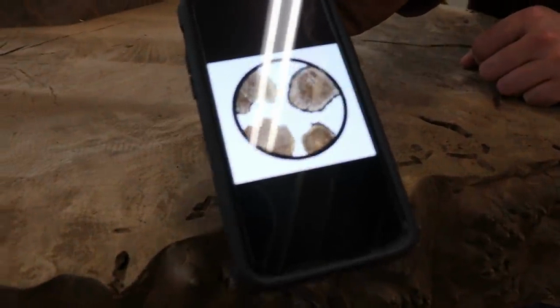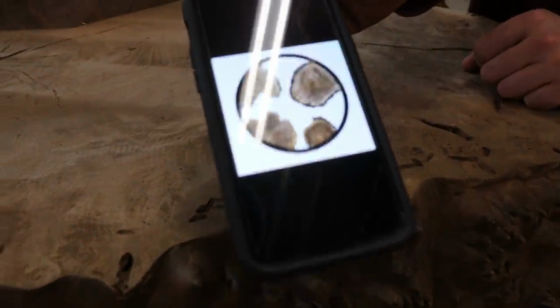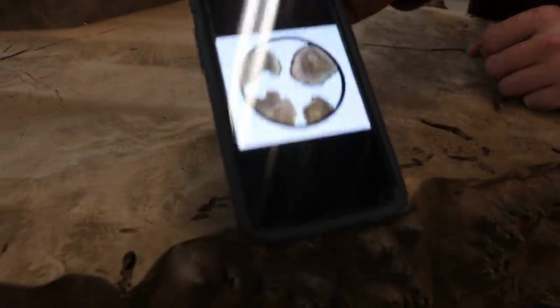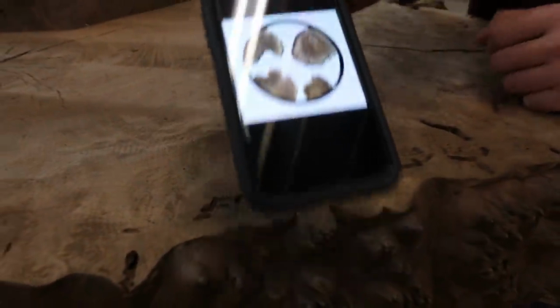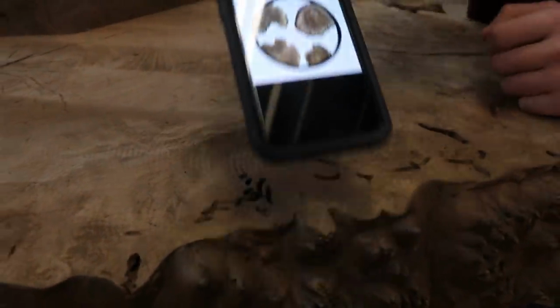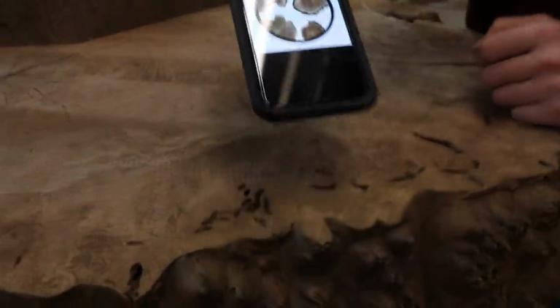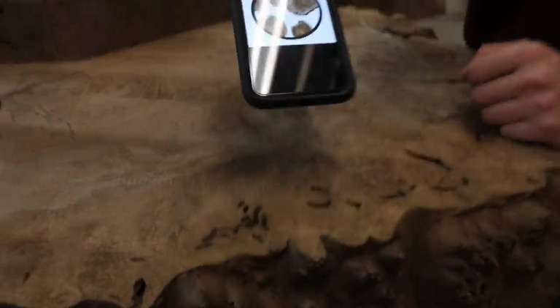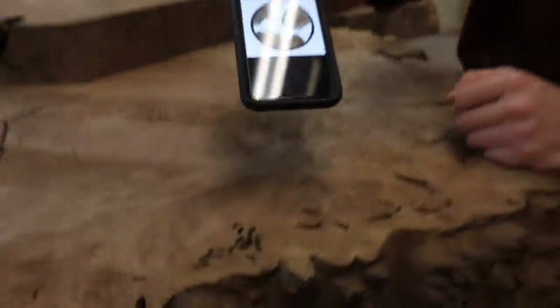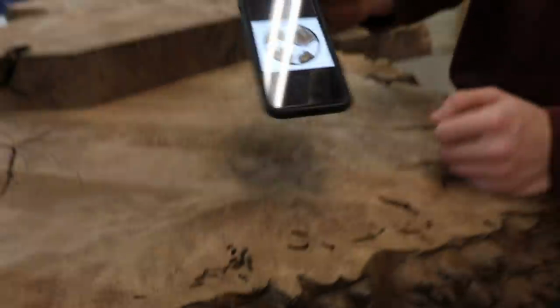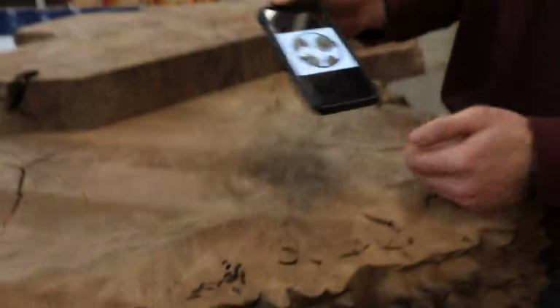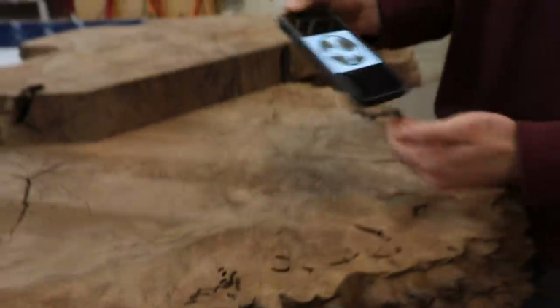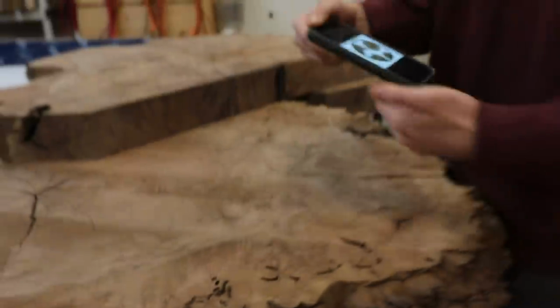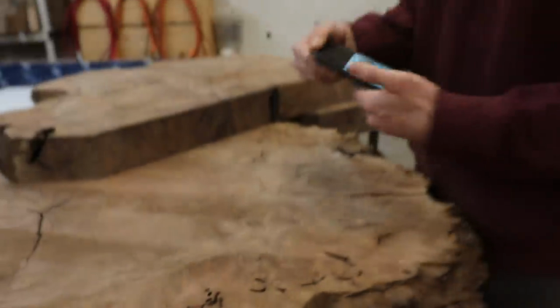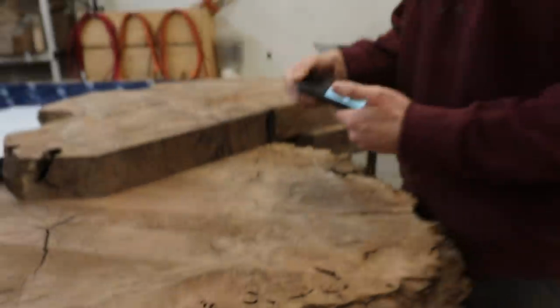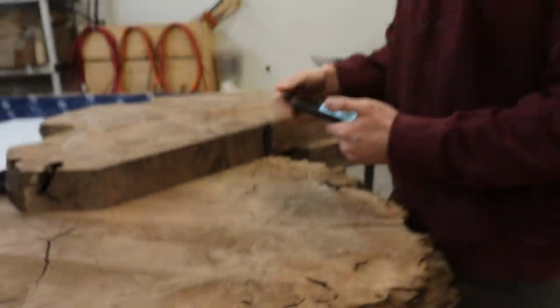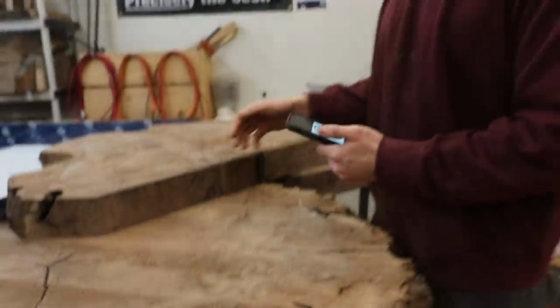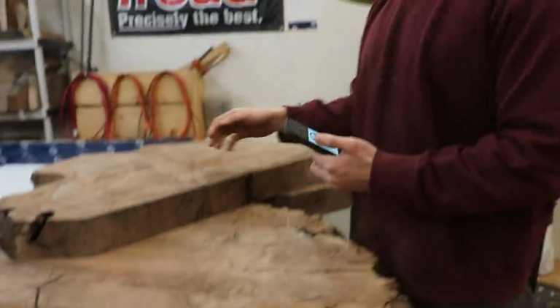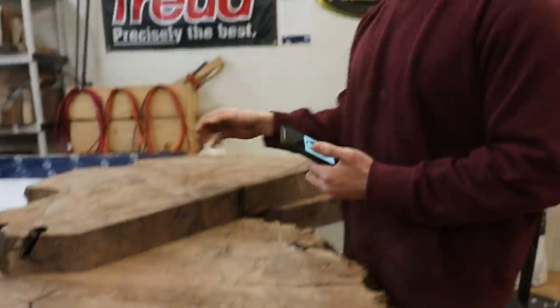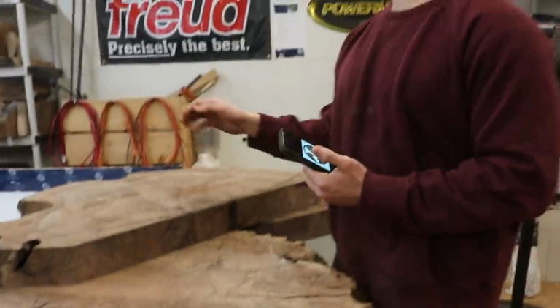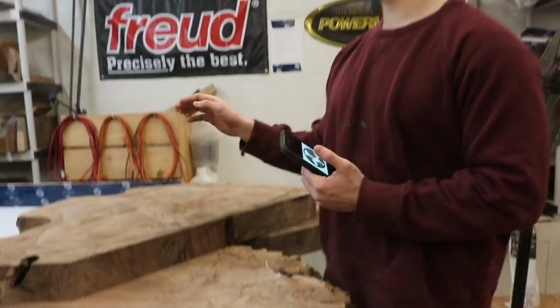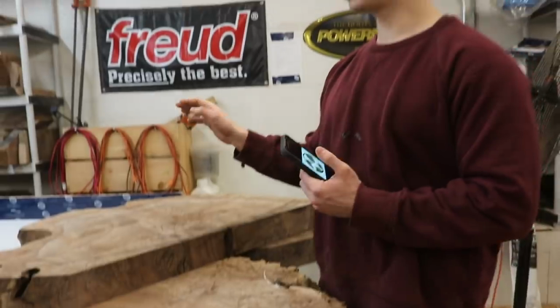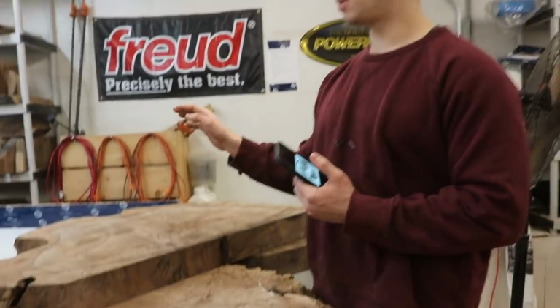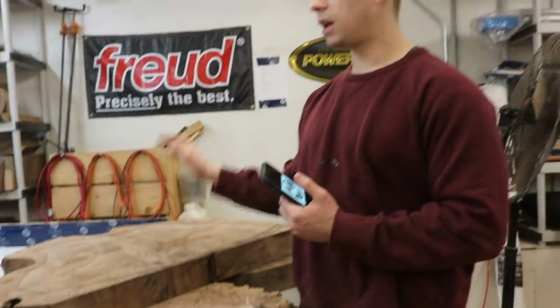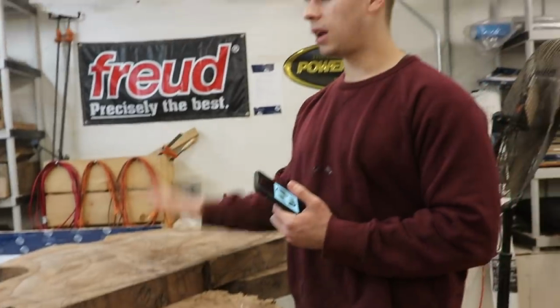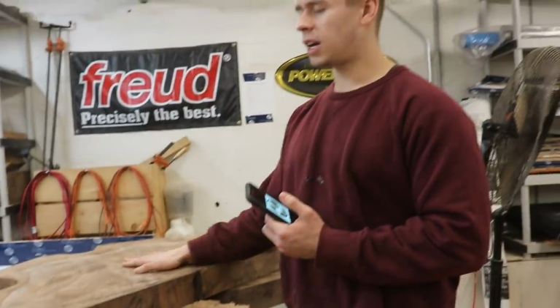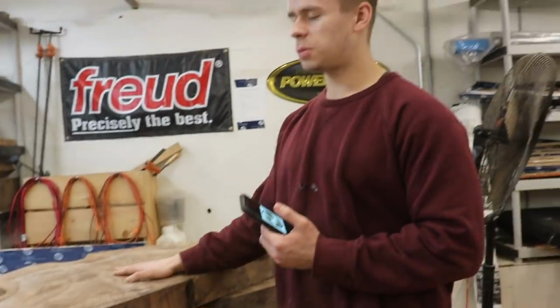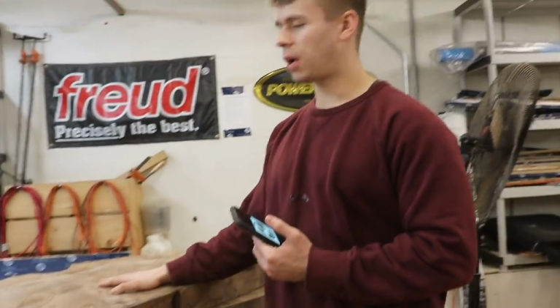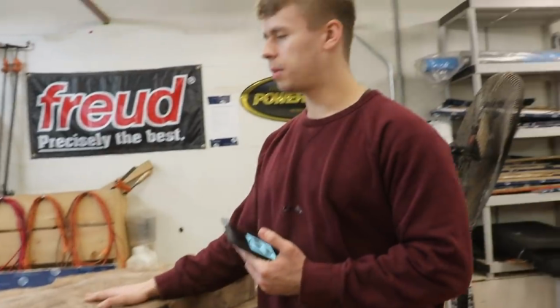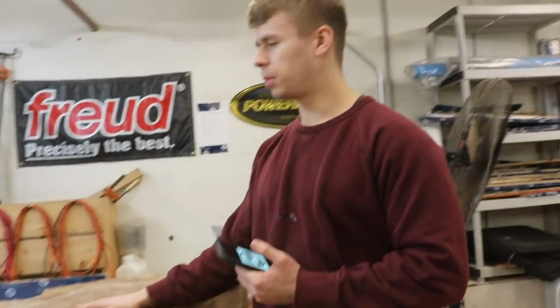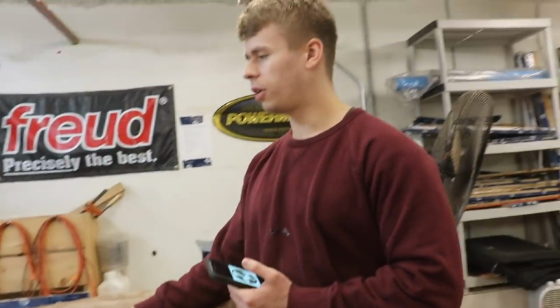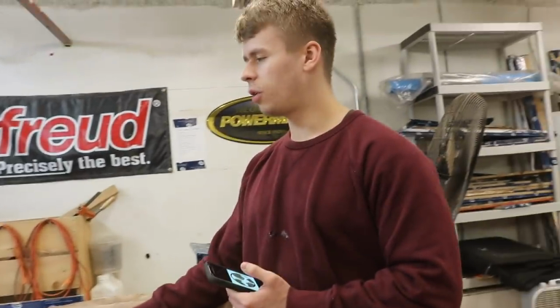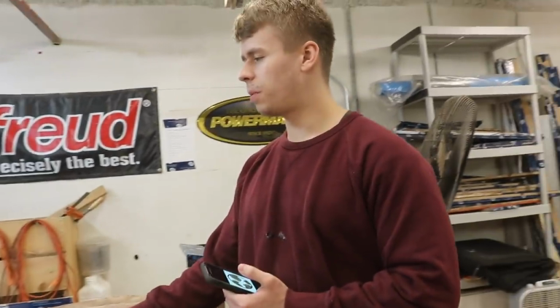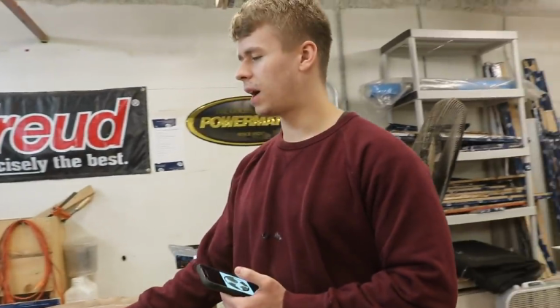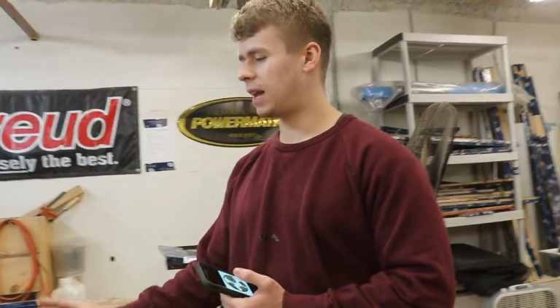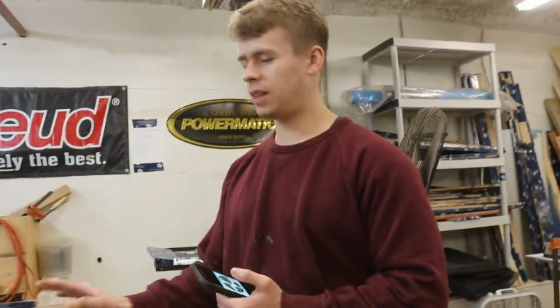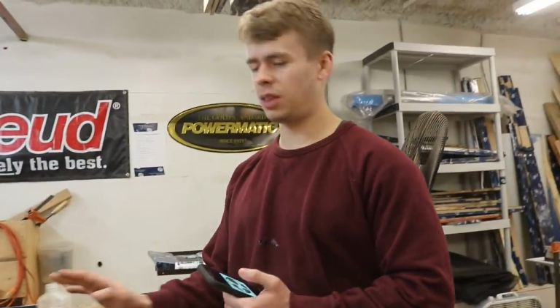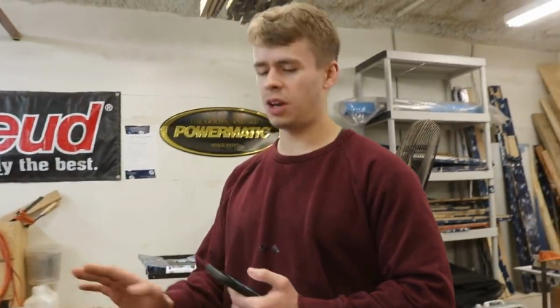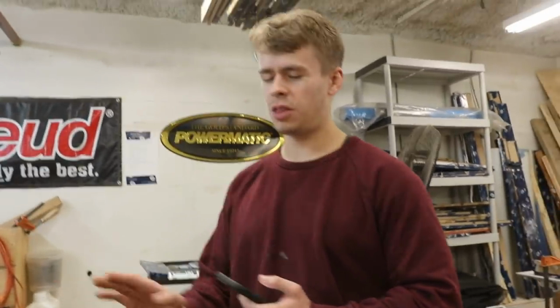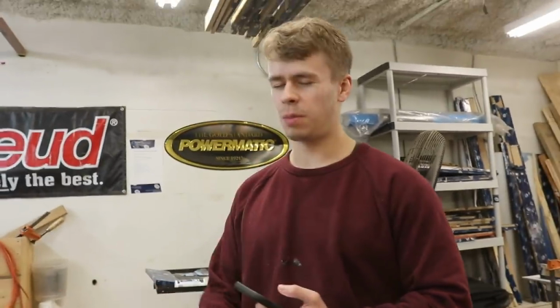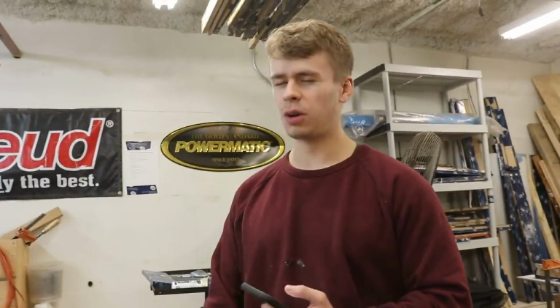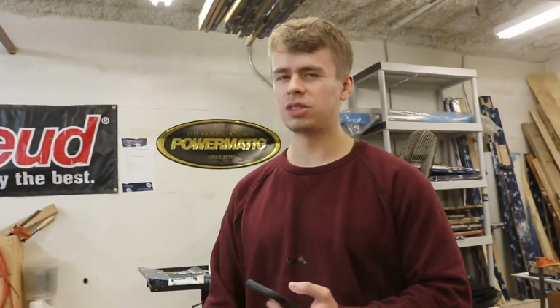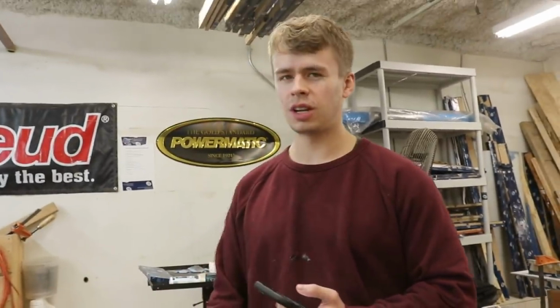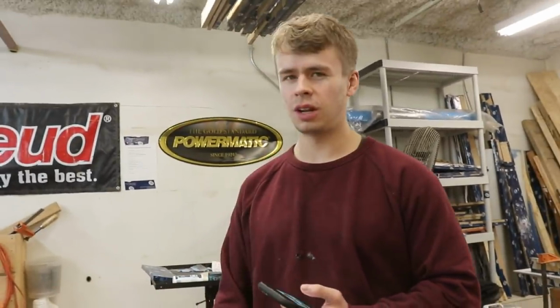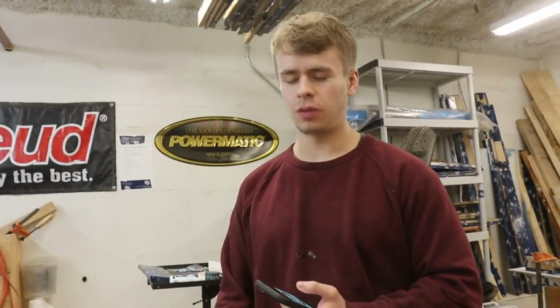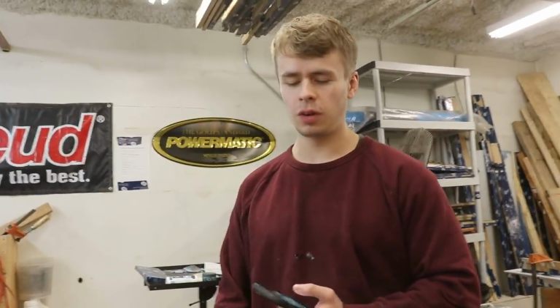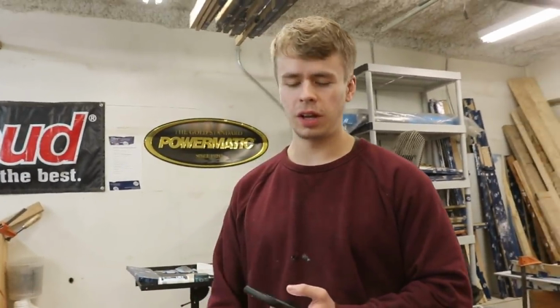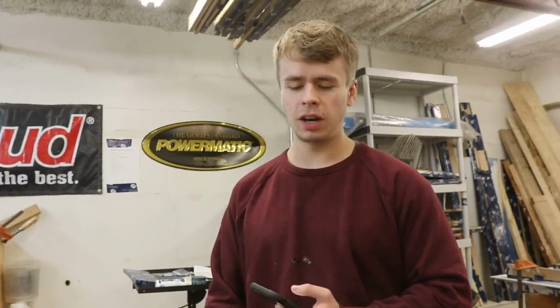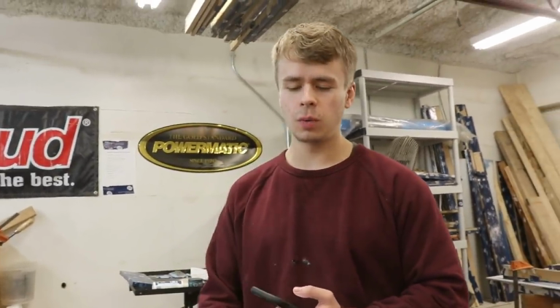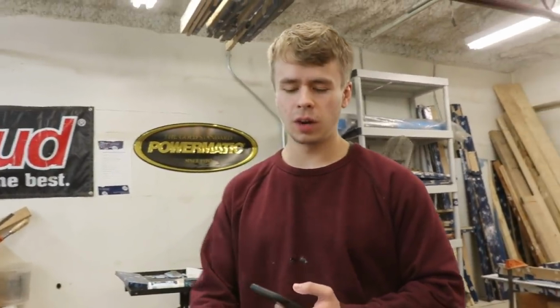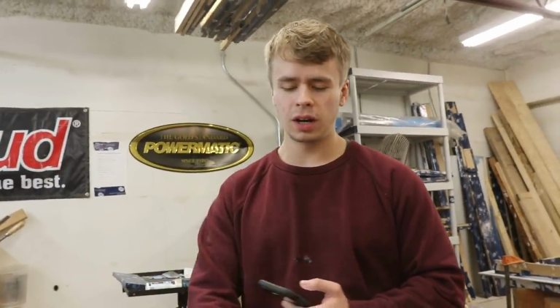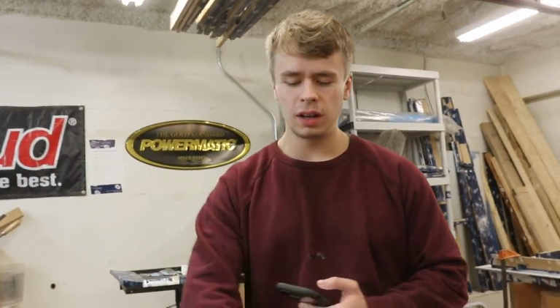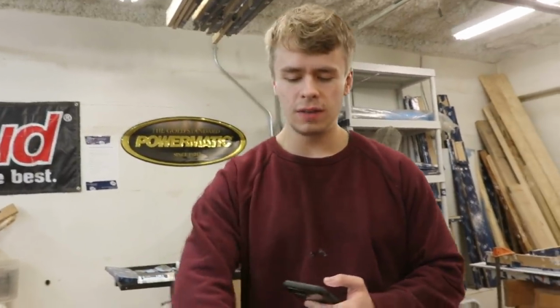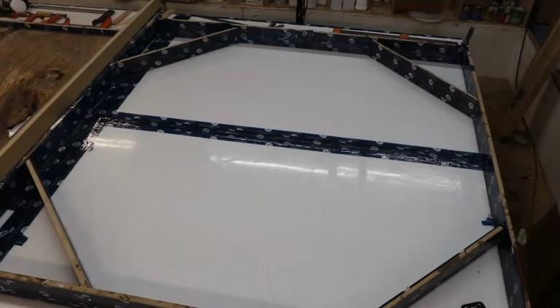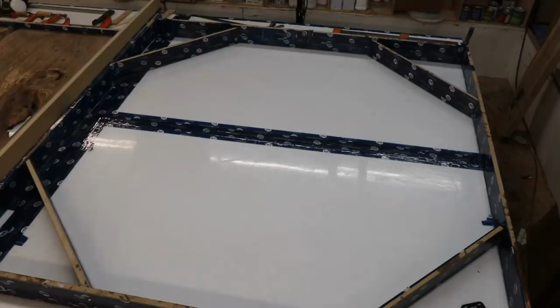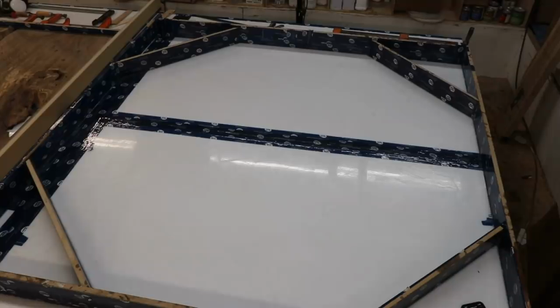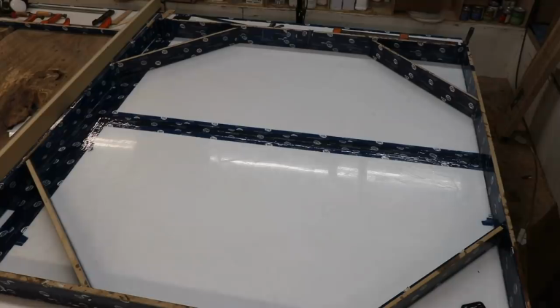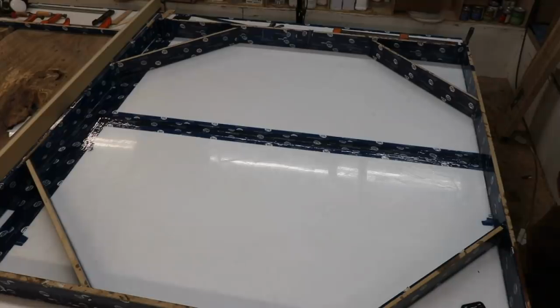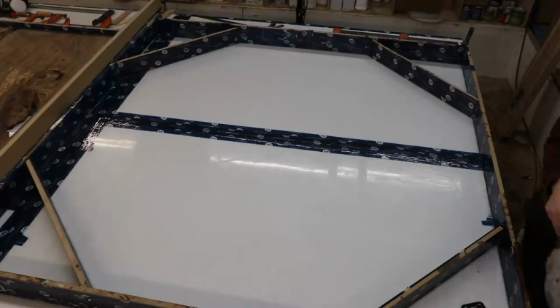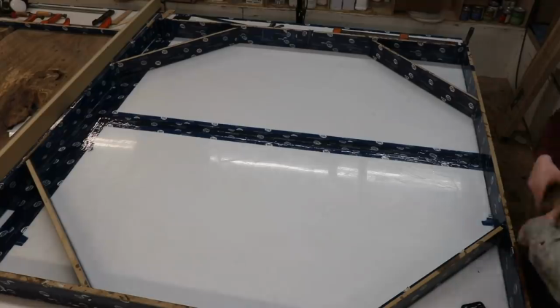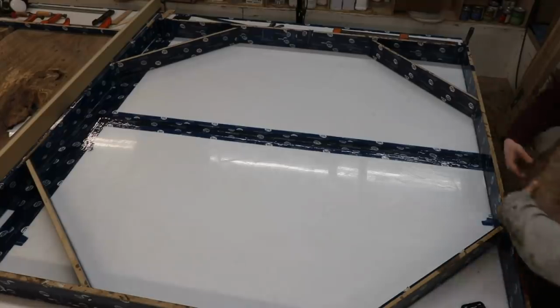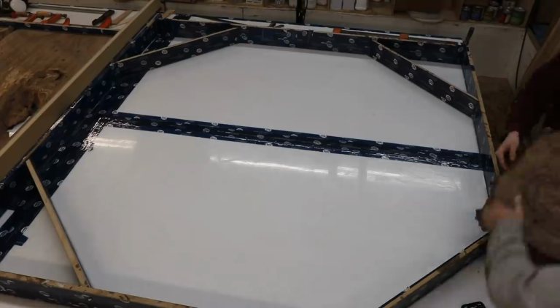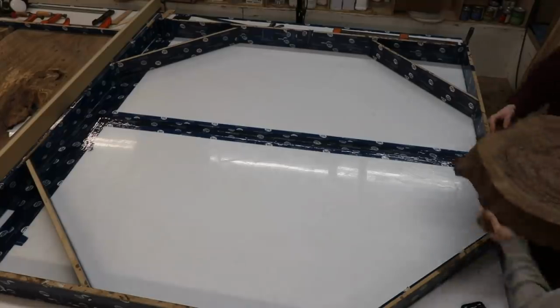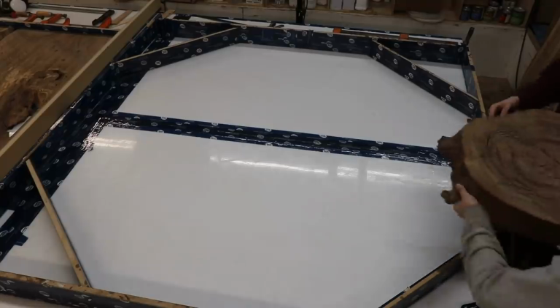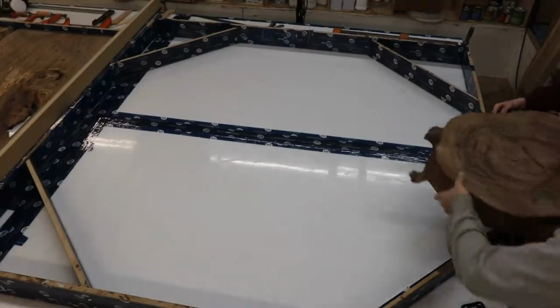It's probably going to take quite a bit of resin. It's going to be a nice bright blue, and the burl is going to look really good. We're going to leave it transparent so you can still see the live edge.